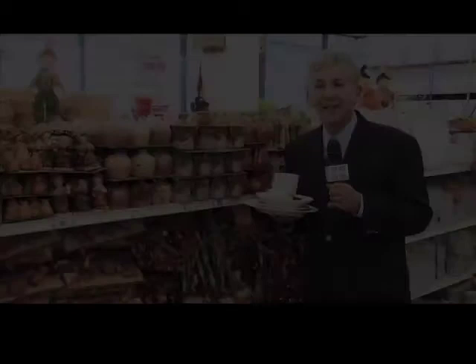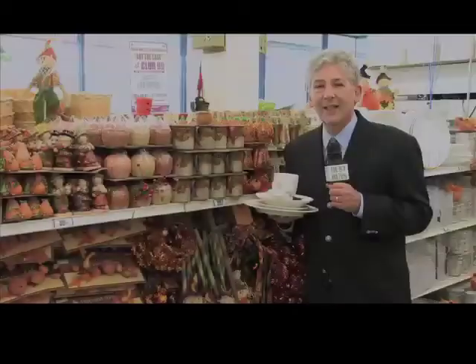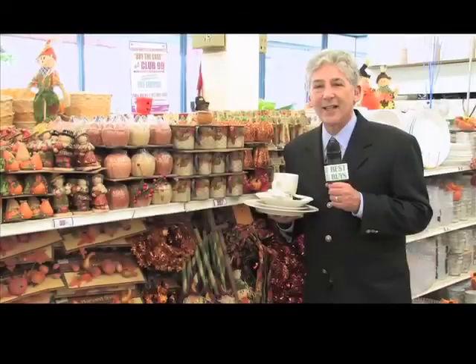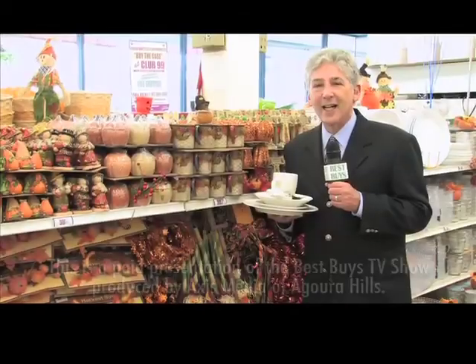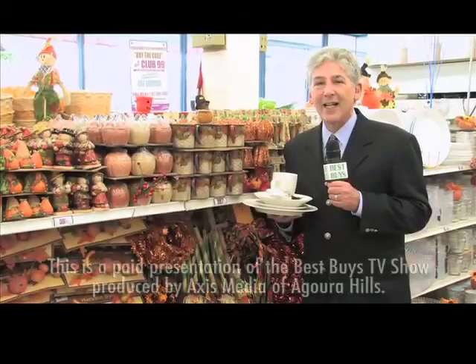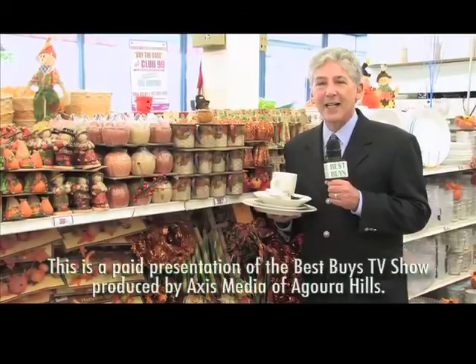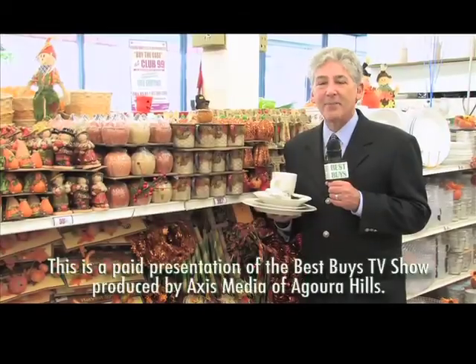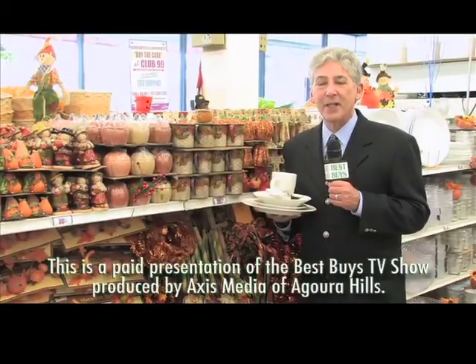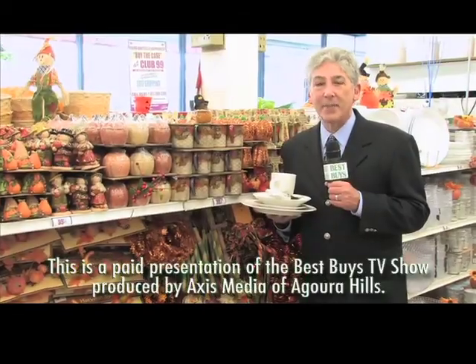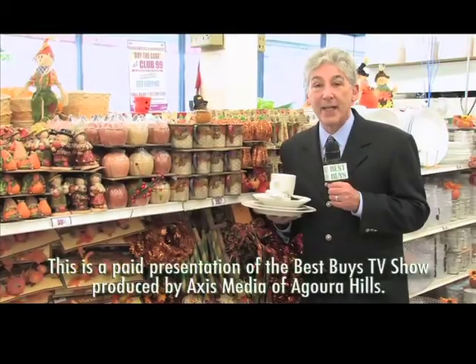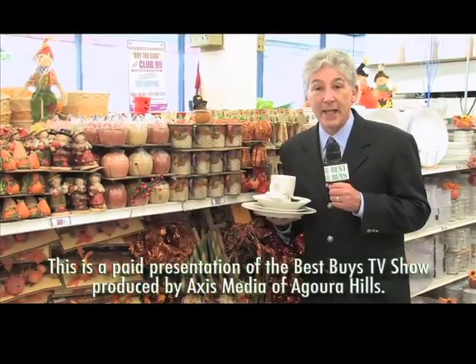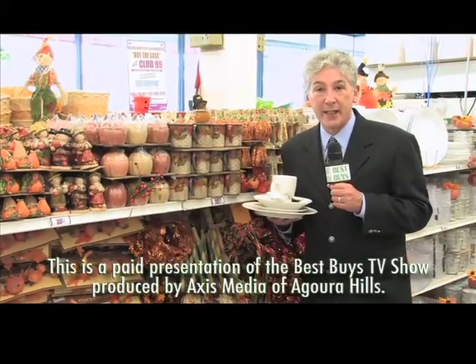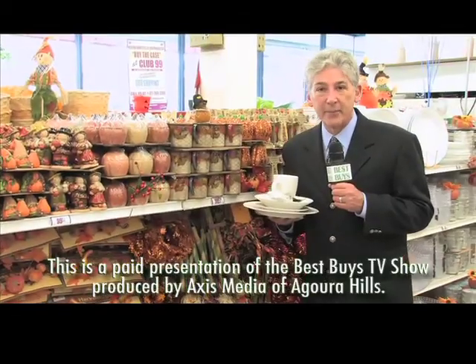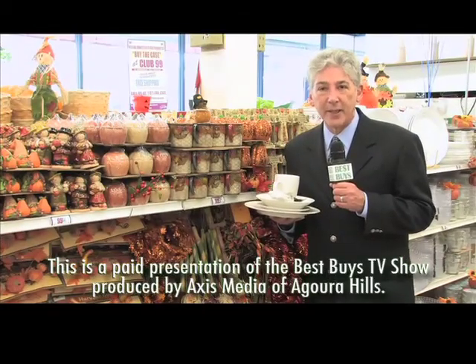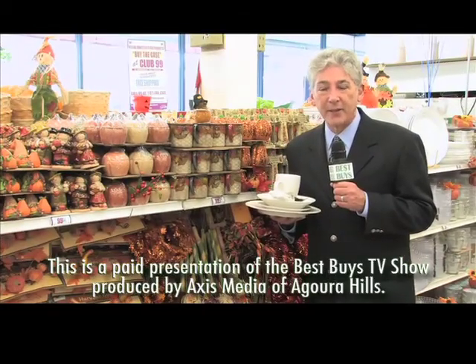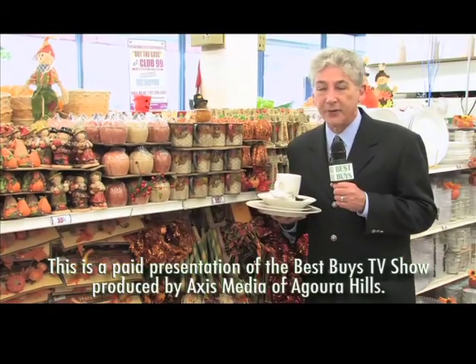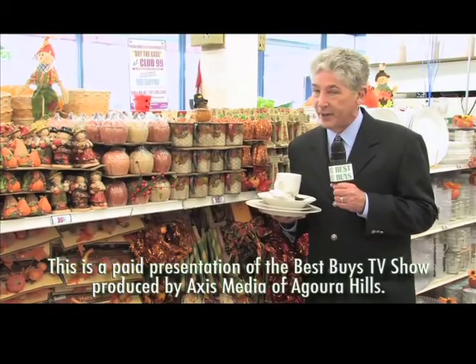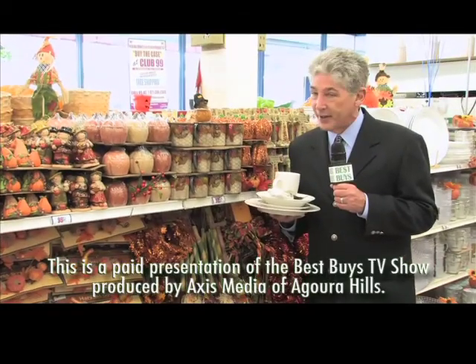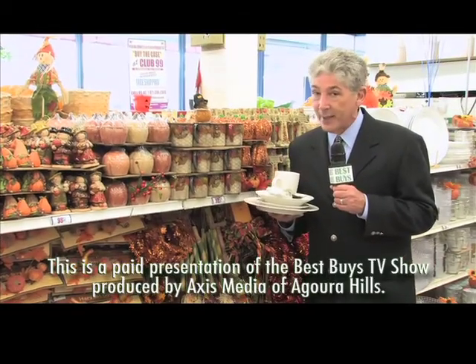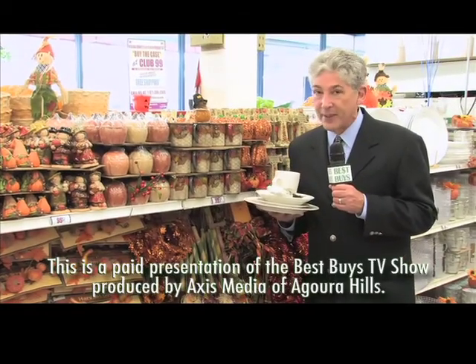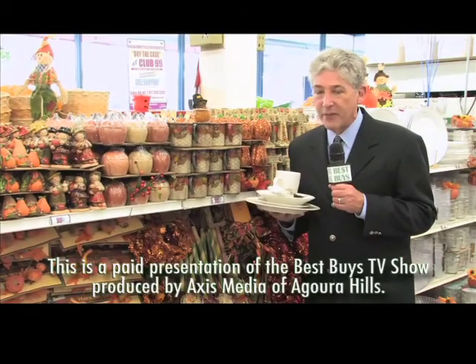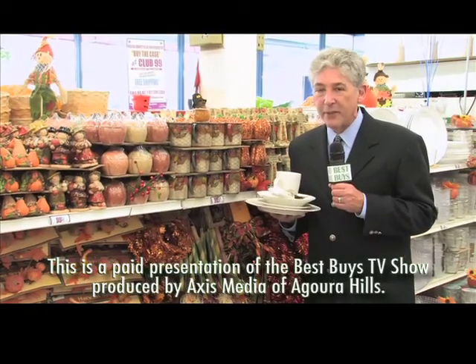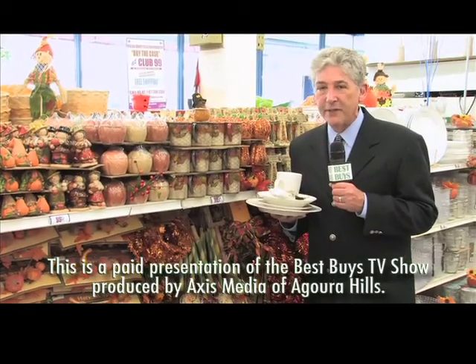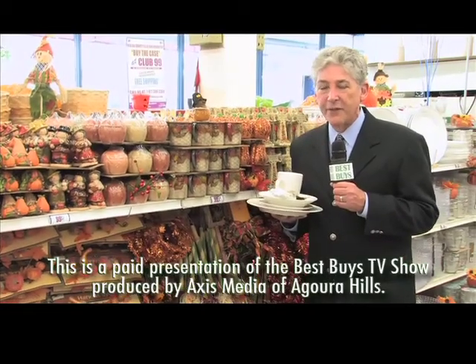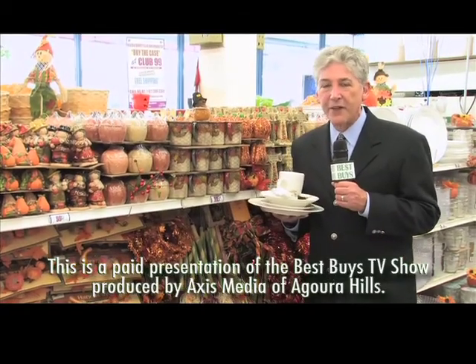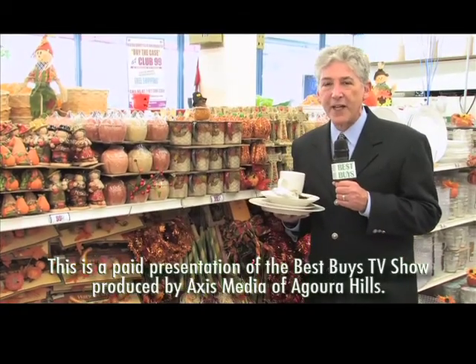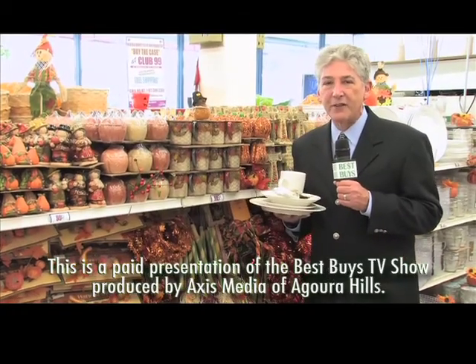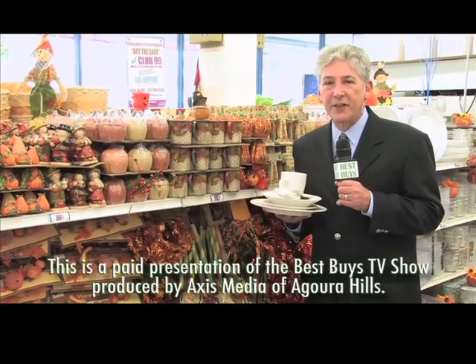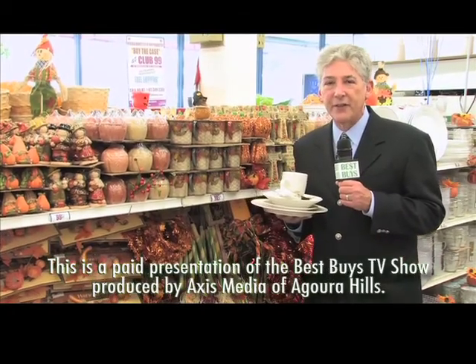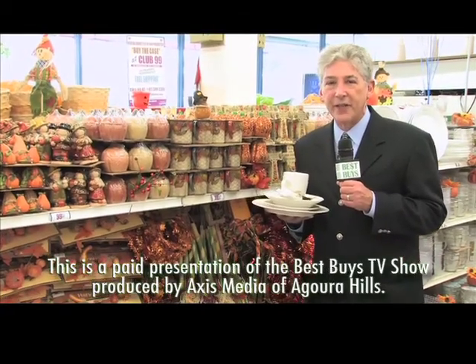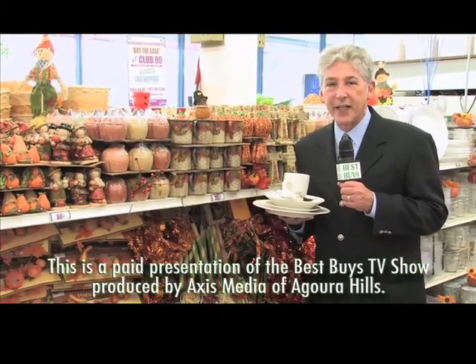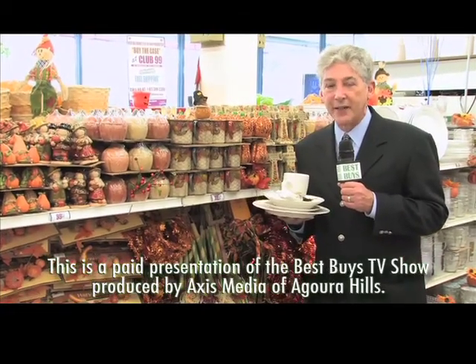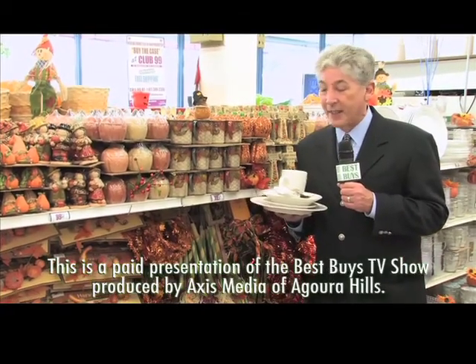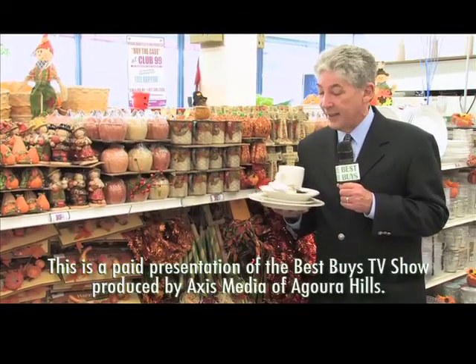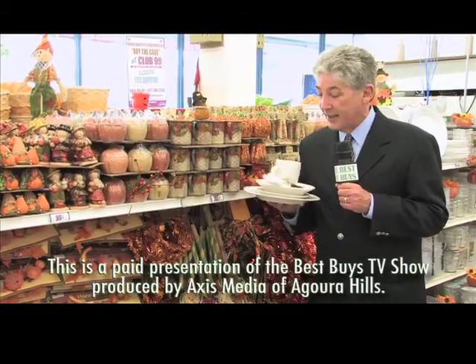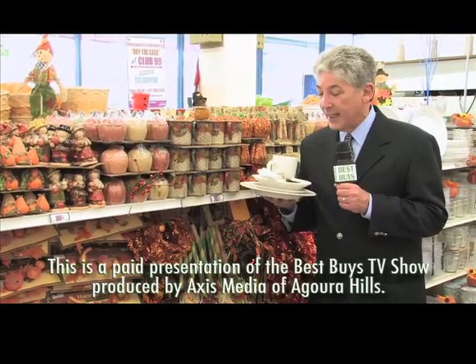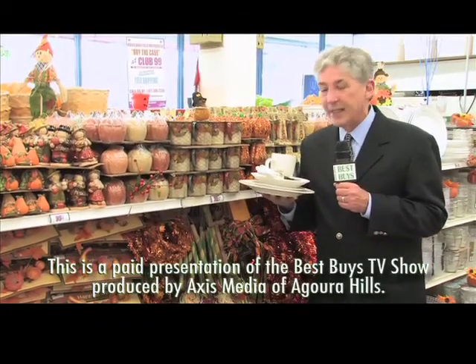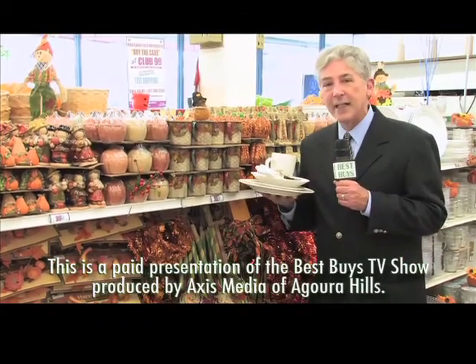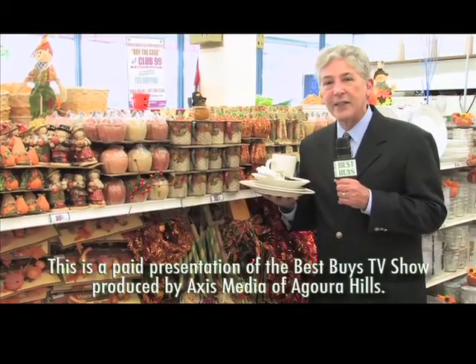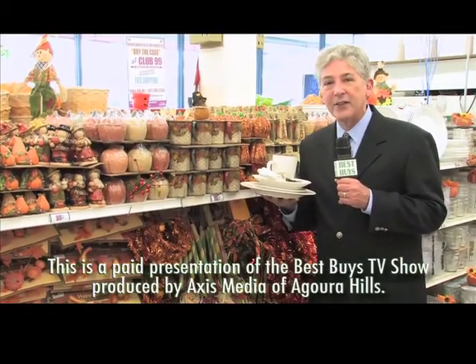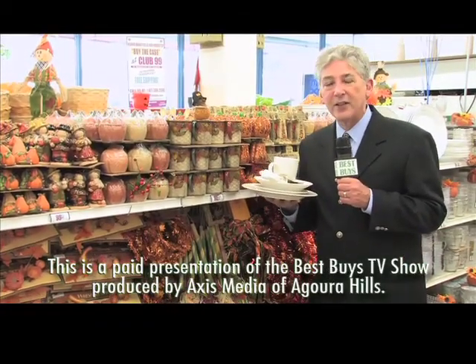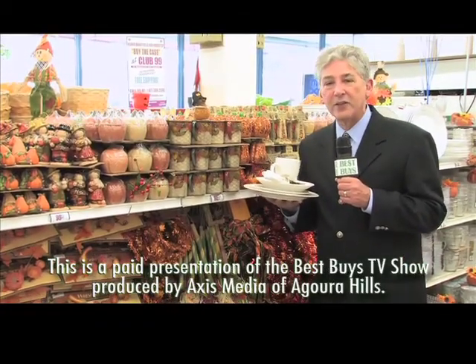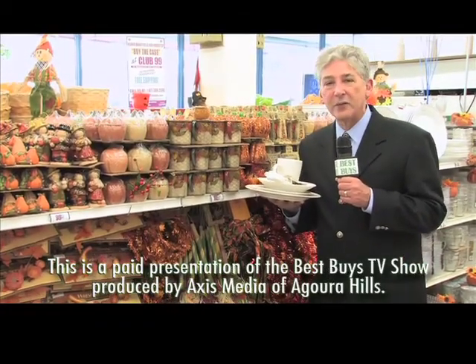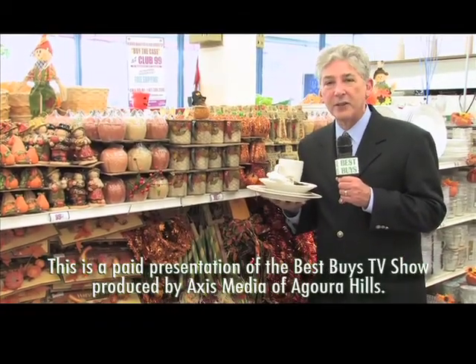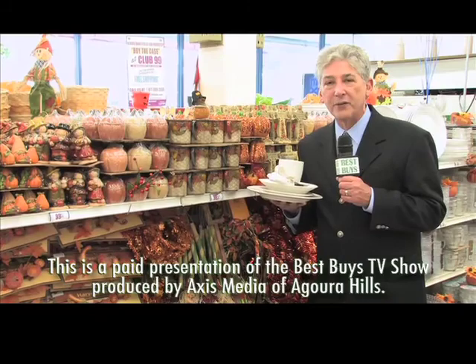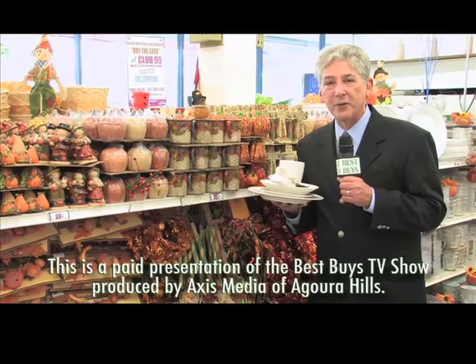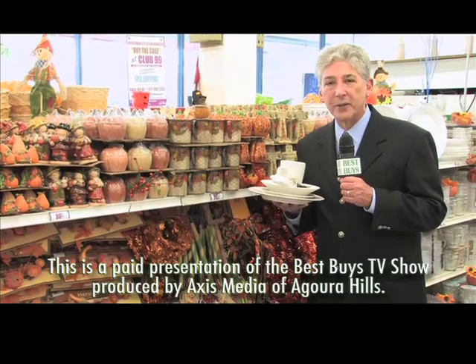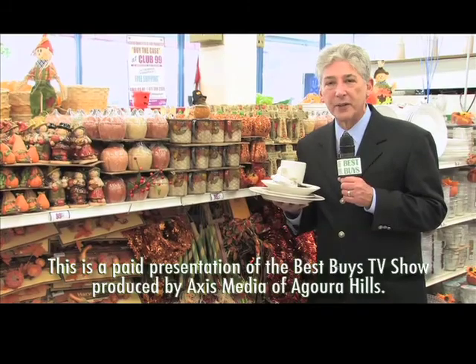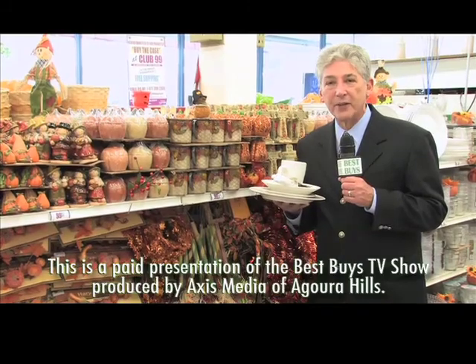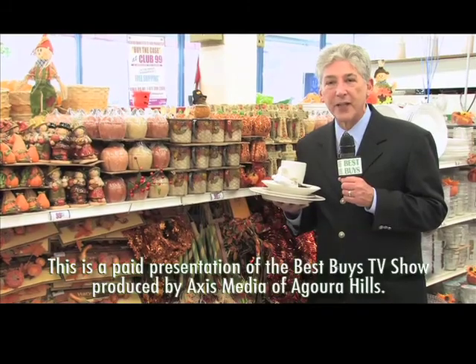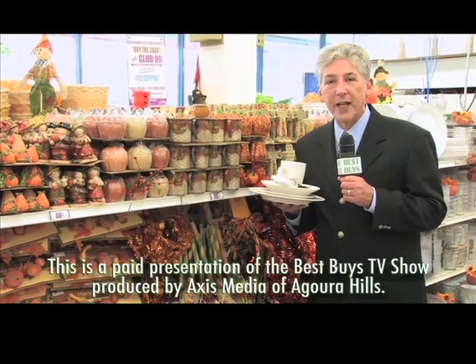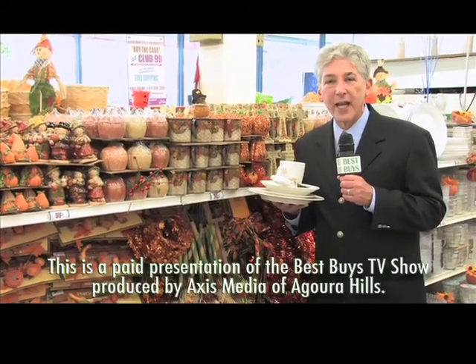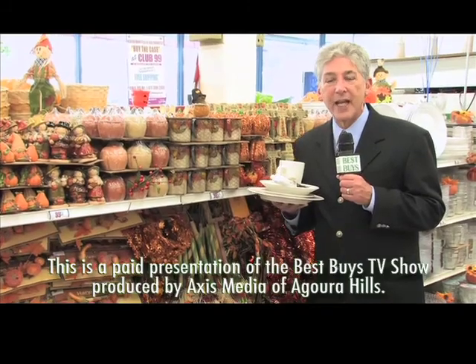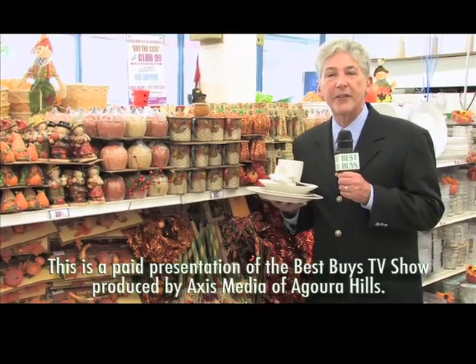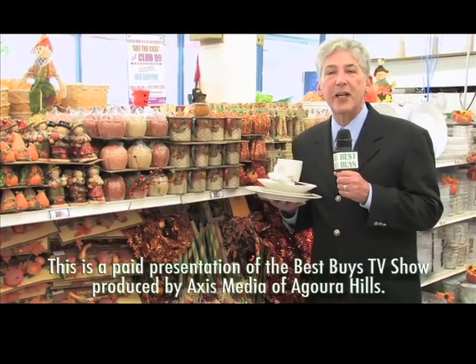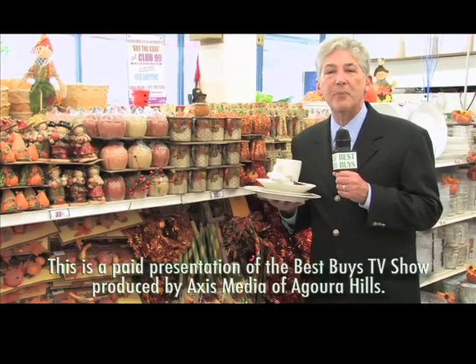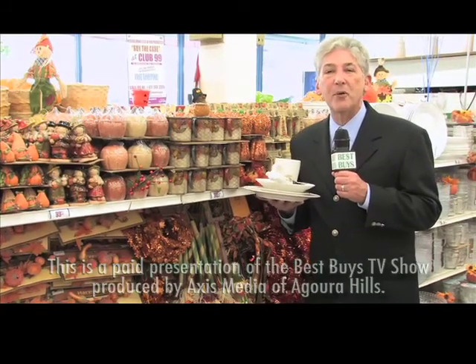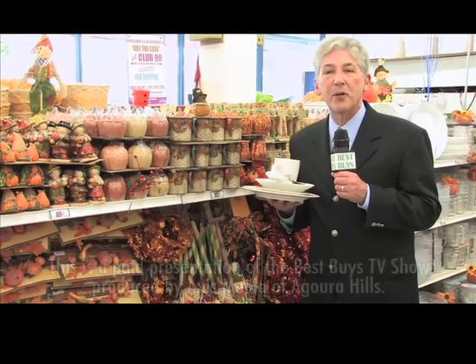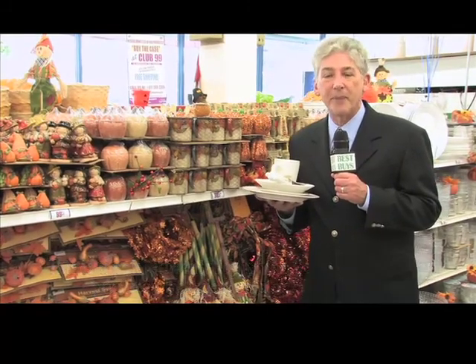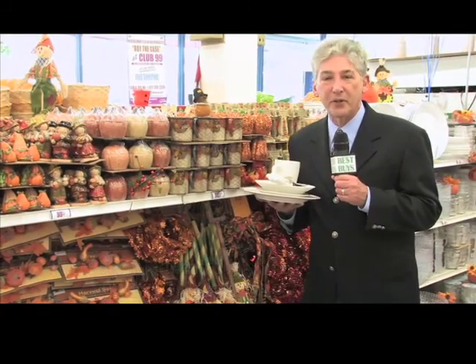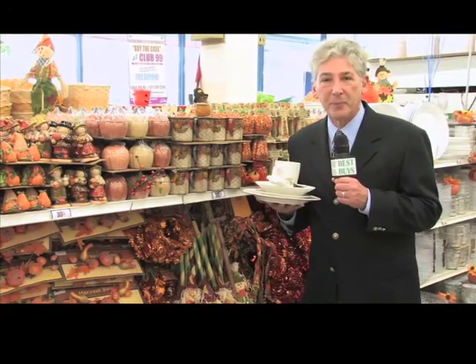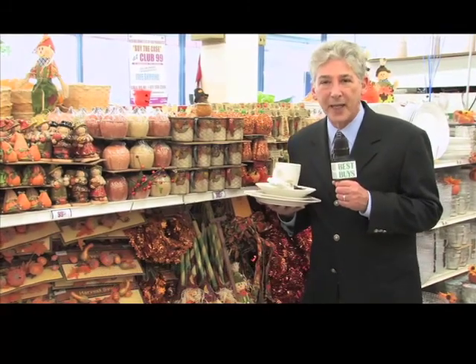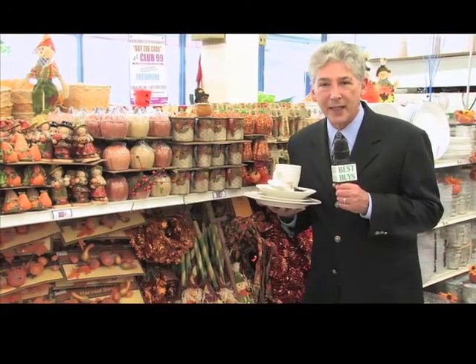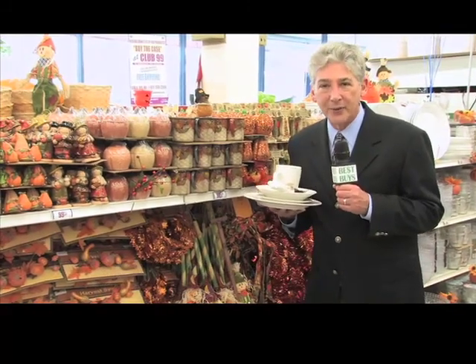Hi, I'm Money Man Allen Mendelsohn. Time to get ready for Thanksgiving at the 99 Cents Only stores, and I've got more Best Buys.